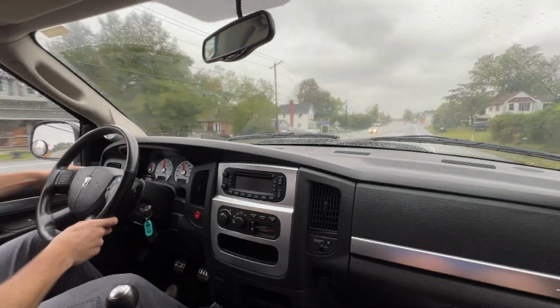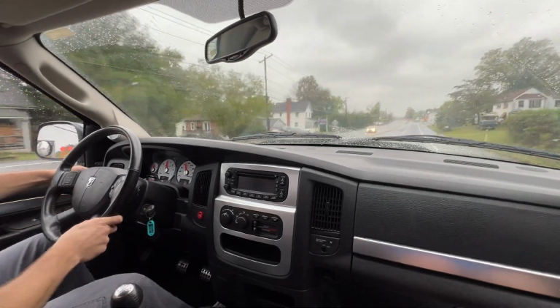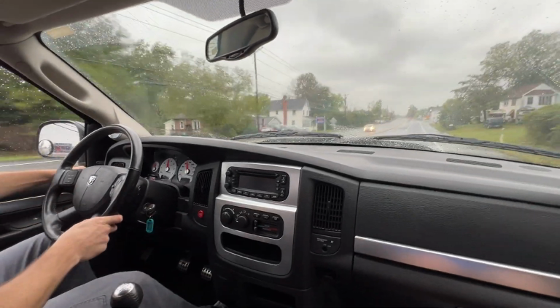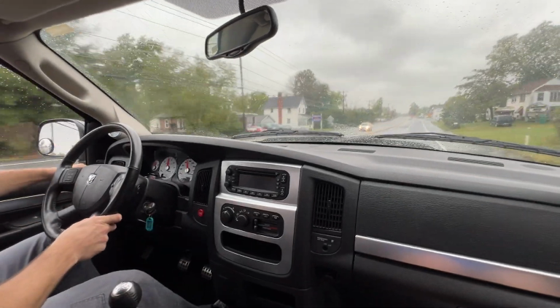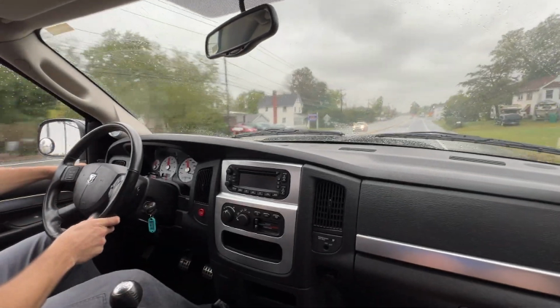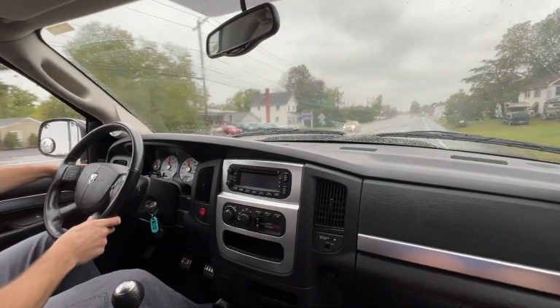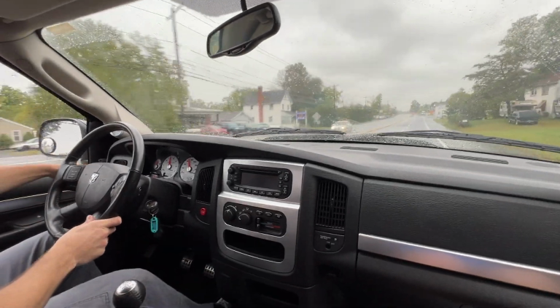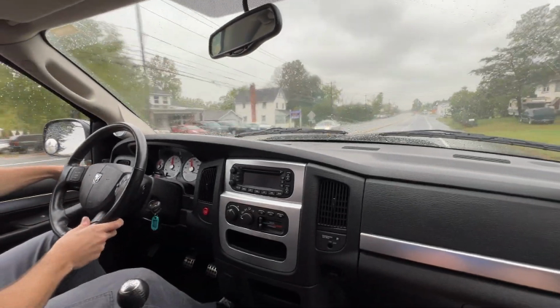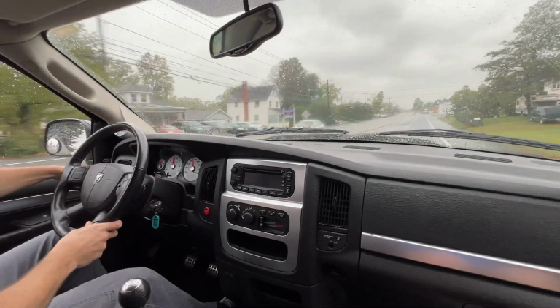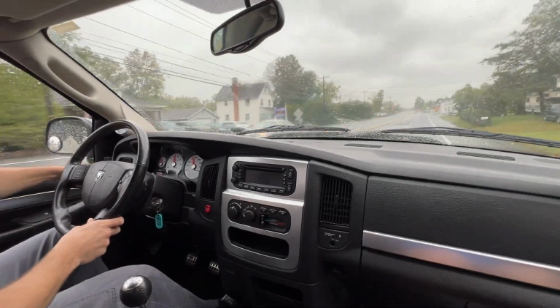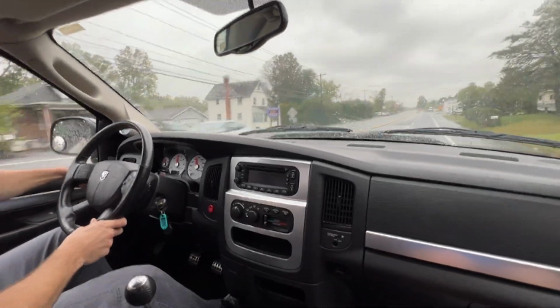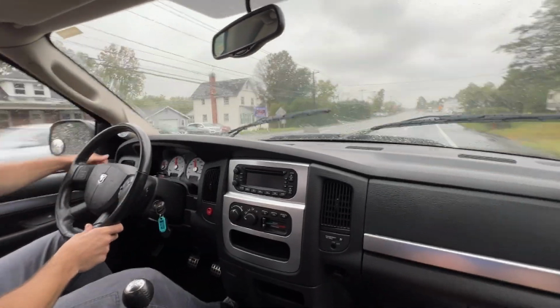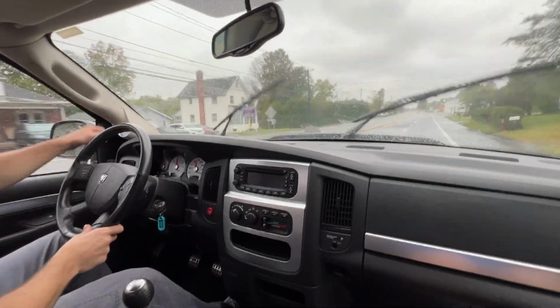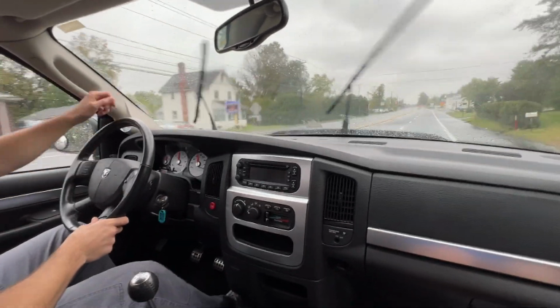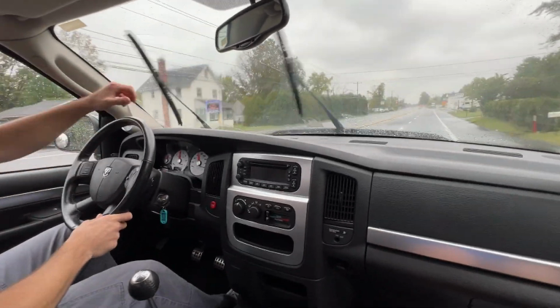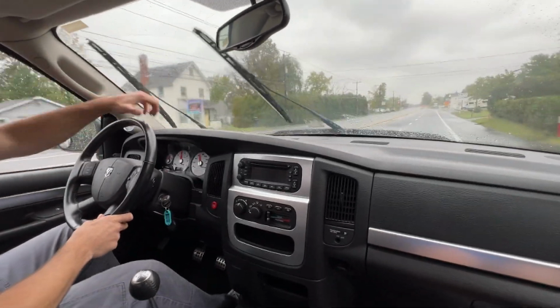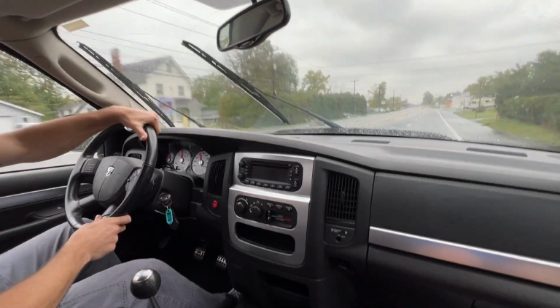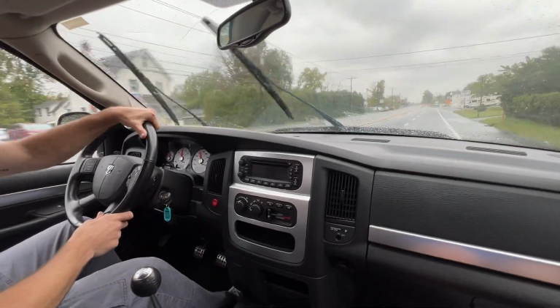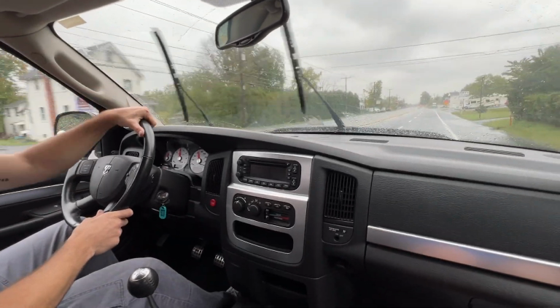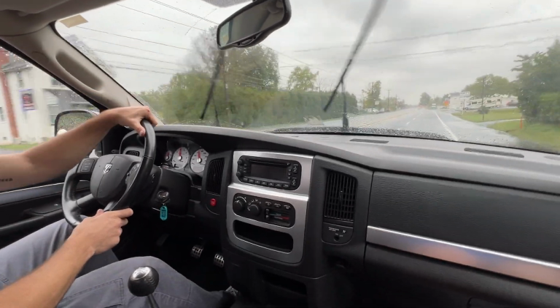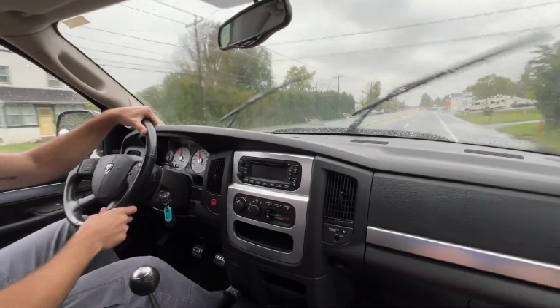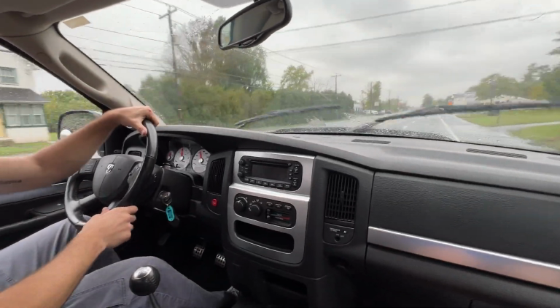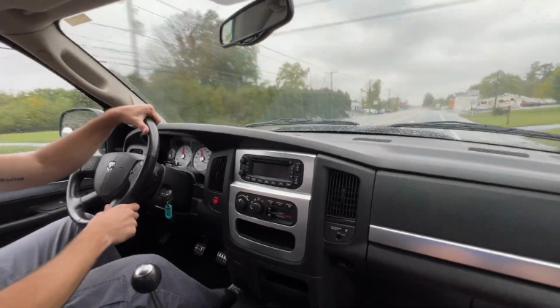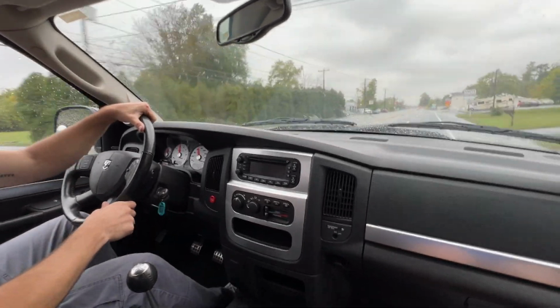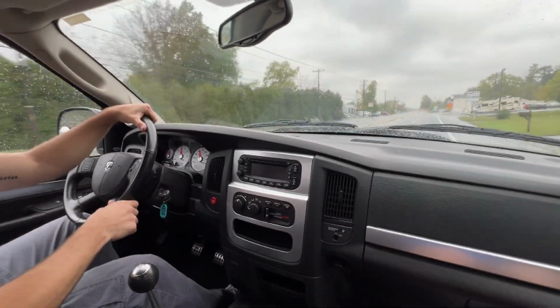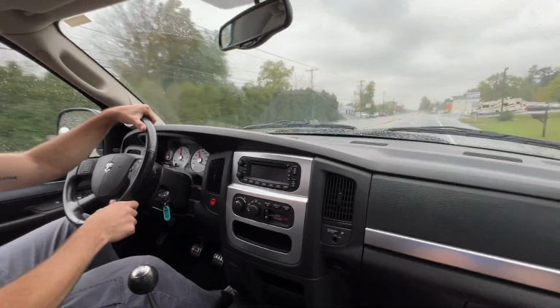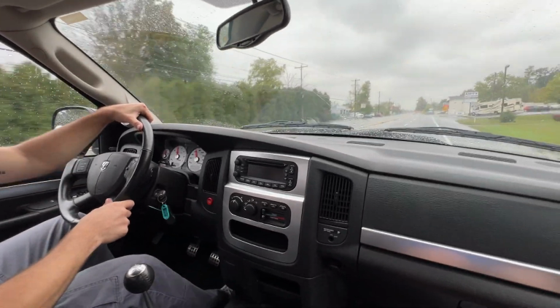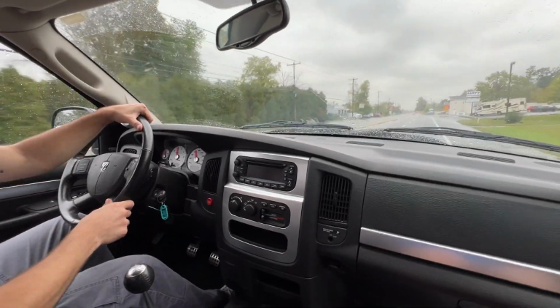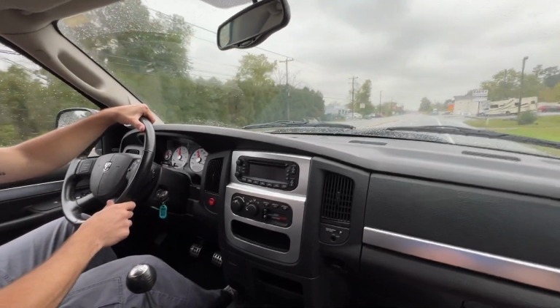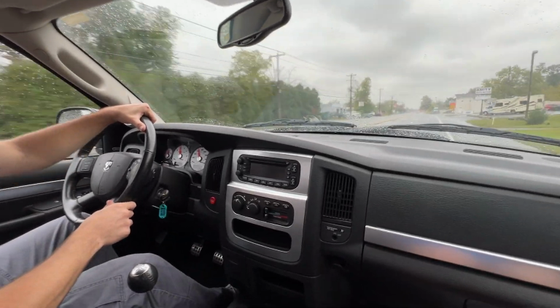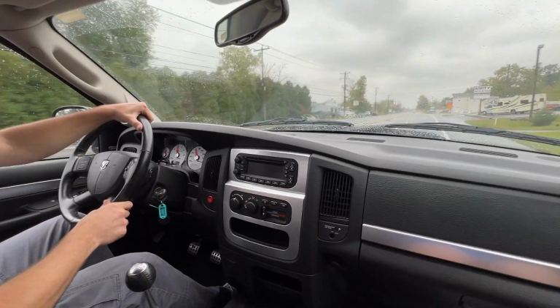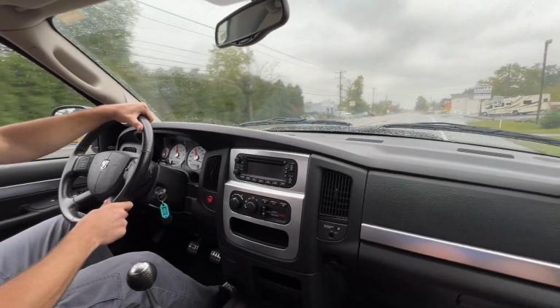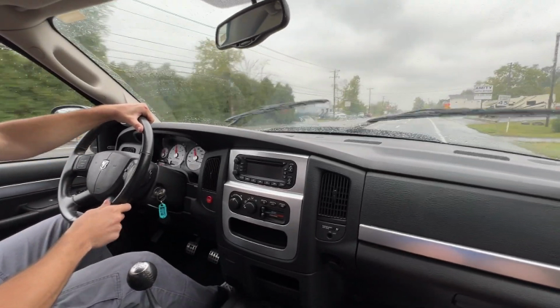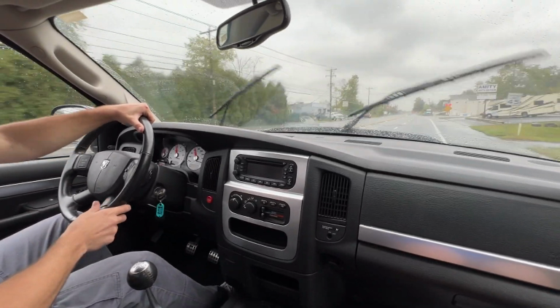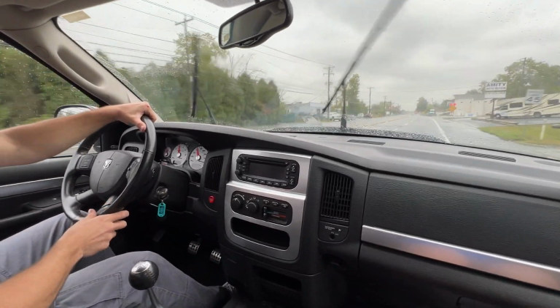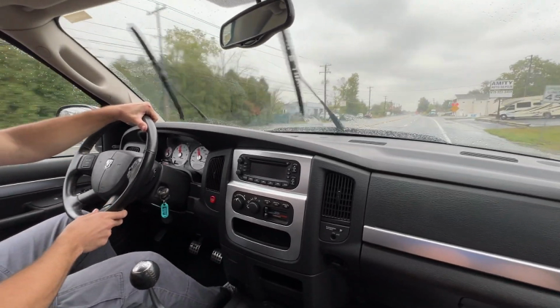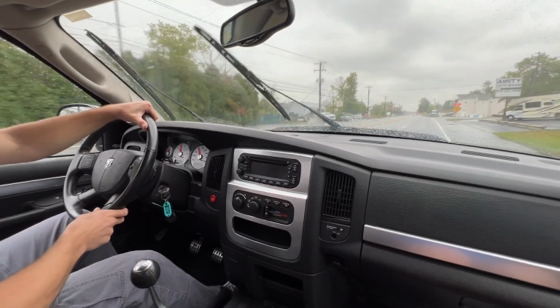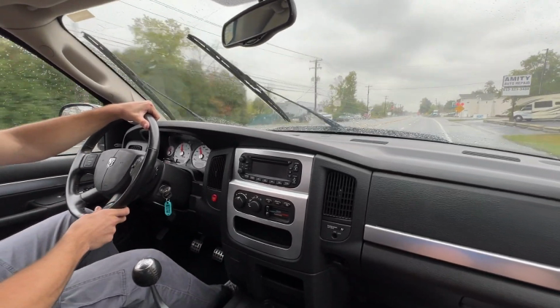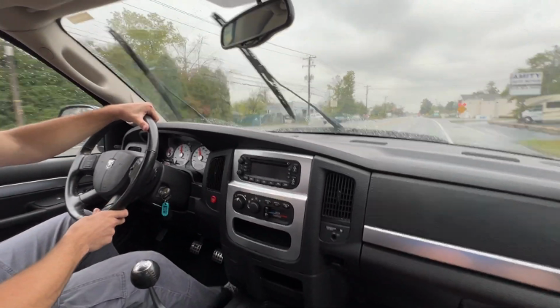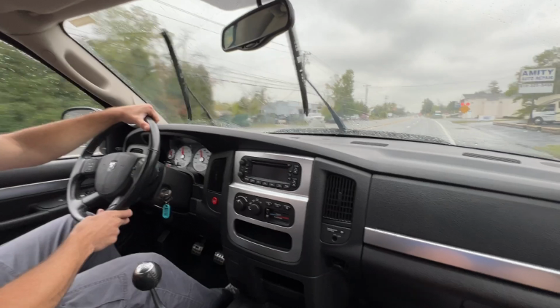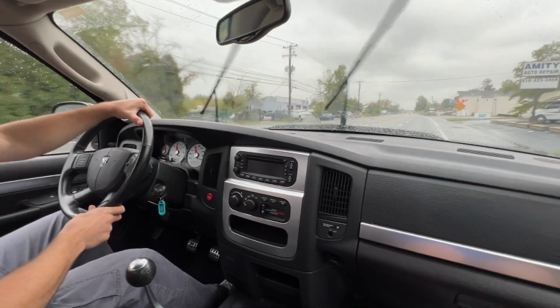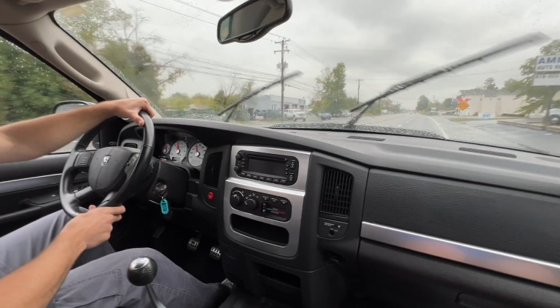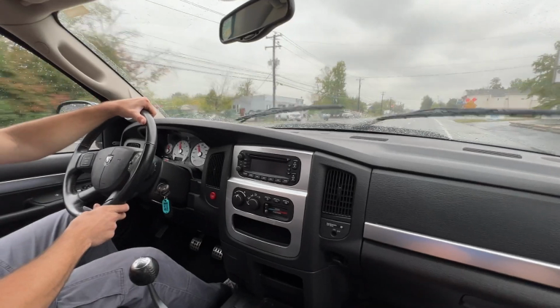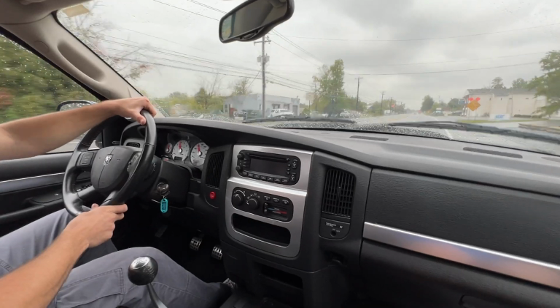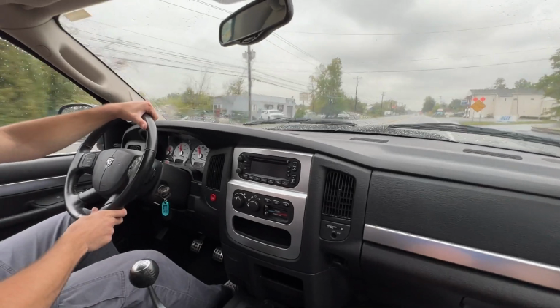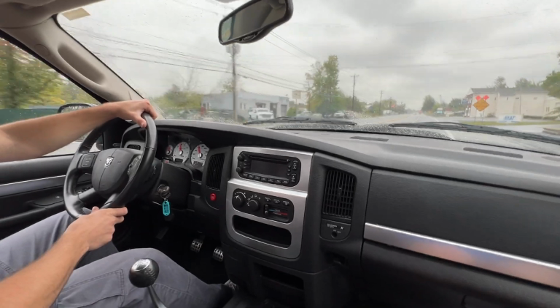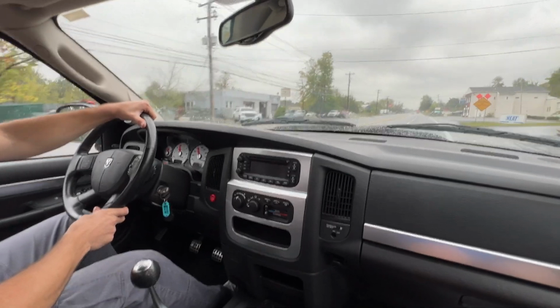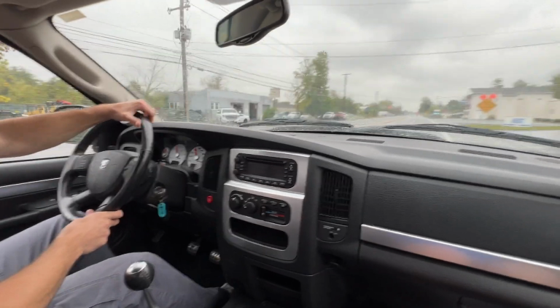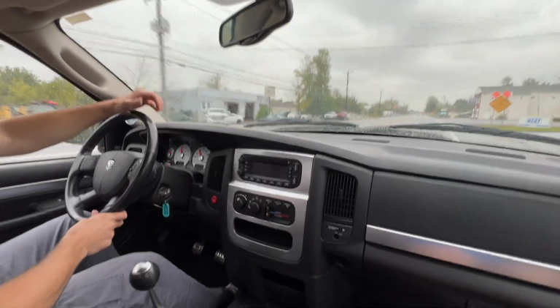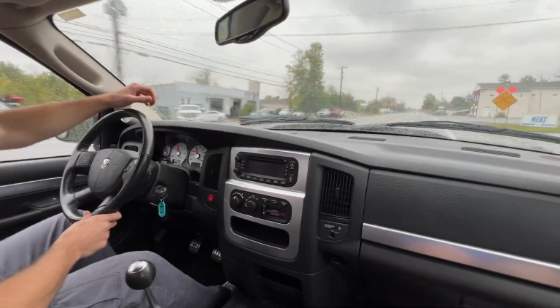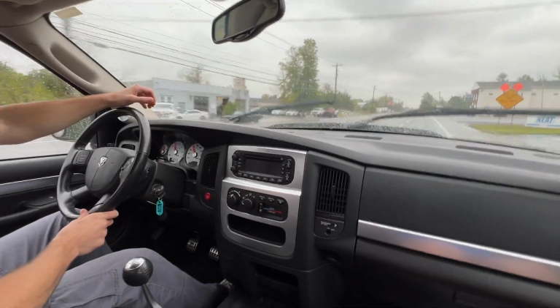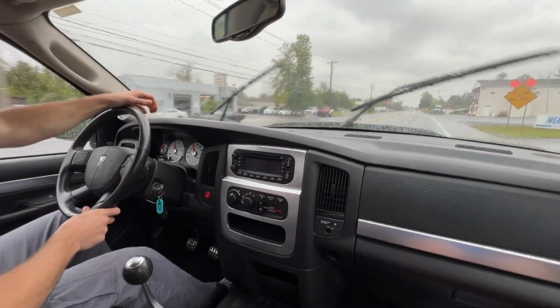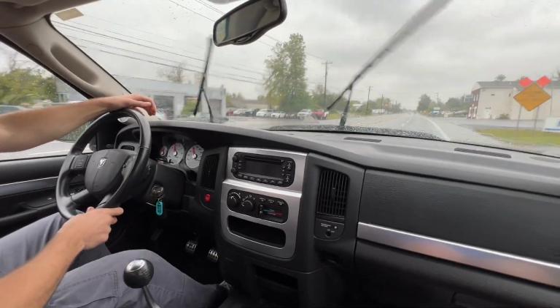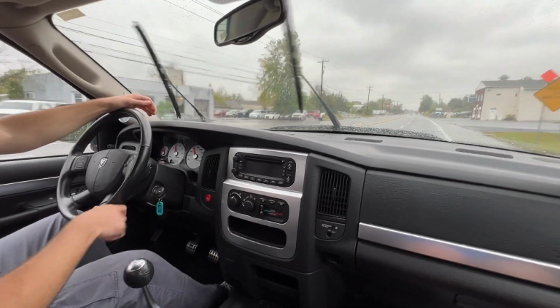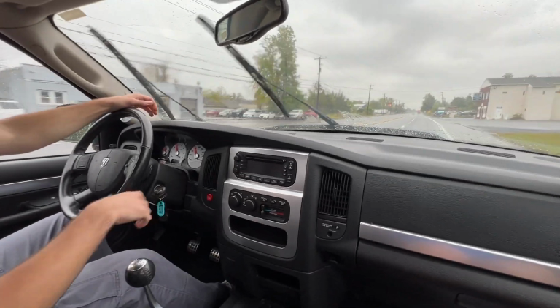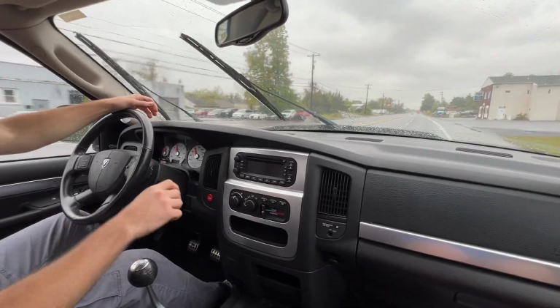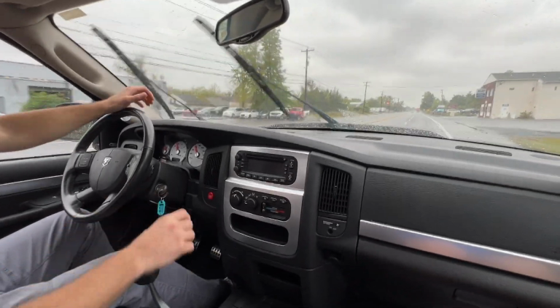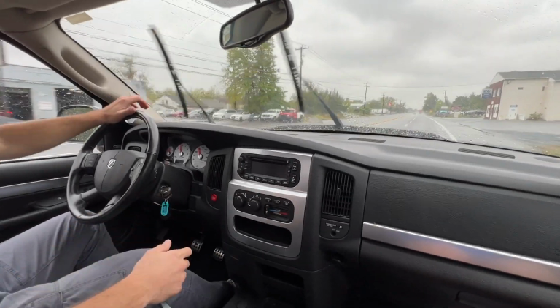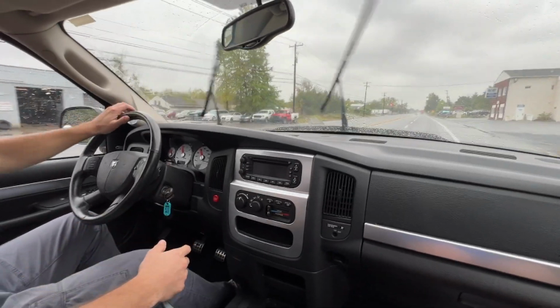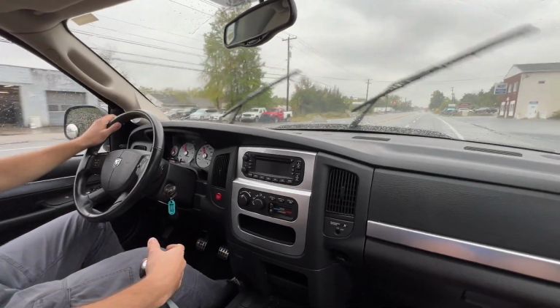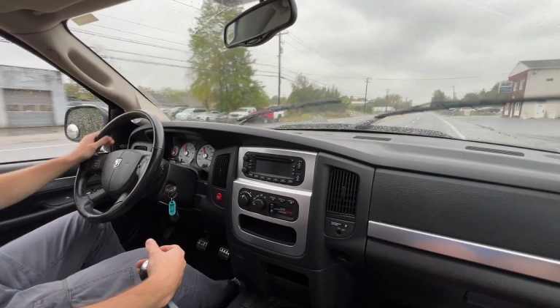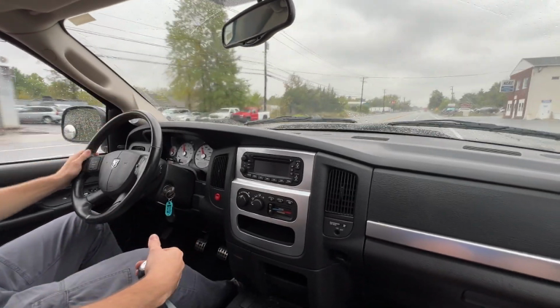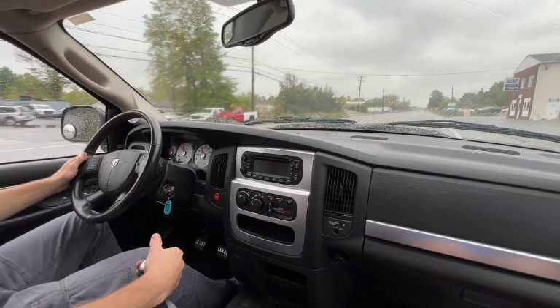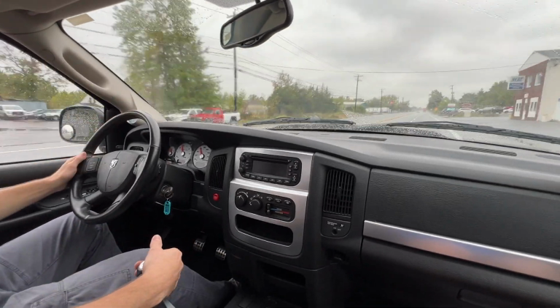And that concludes the driving video of the Dodge SRT-10 pickup. Thanks for watching.